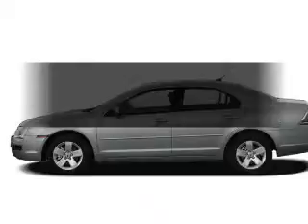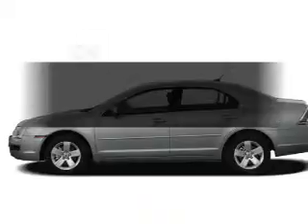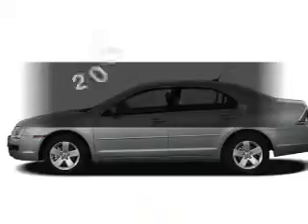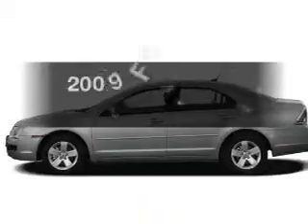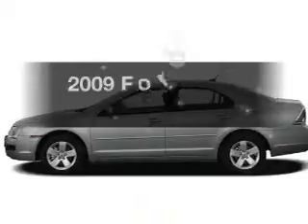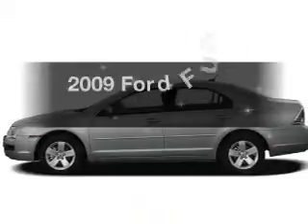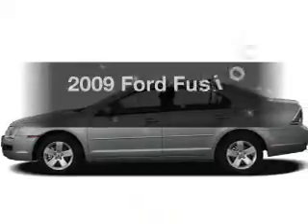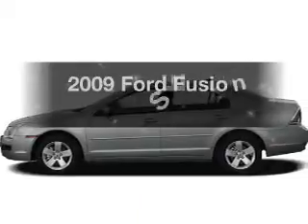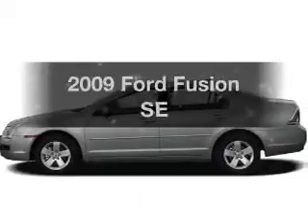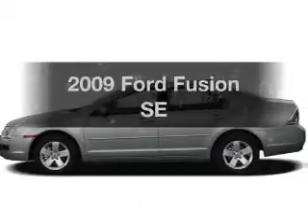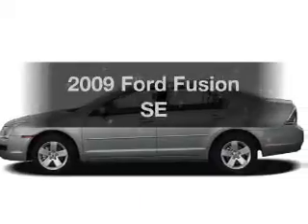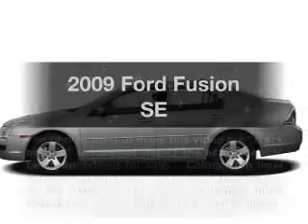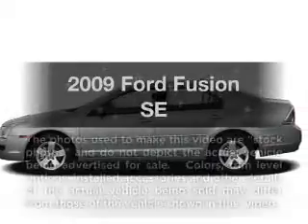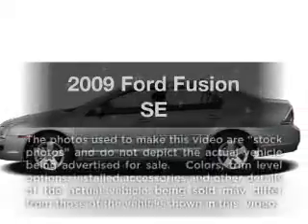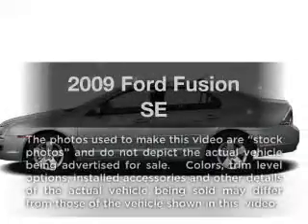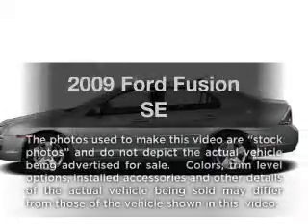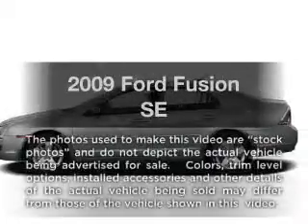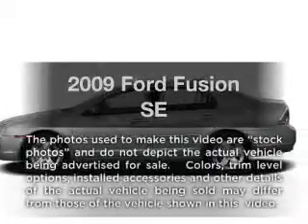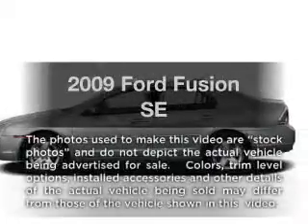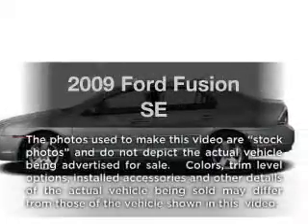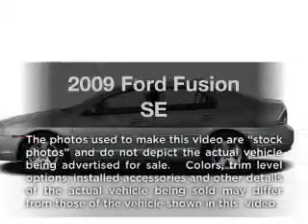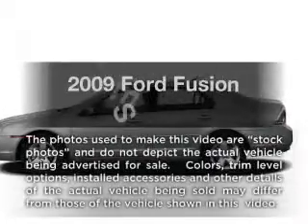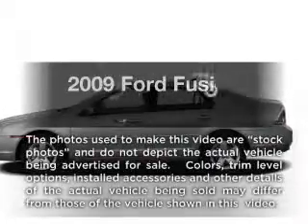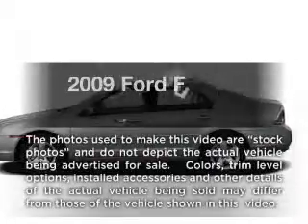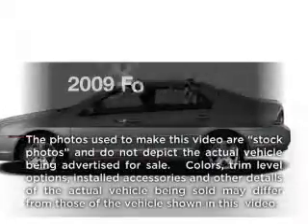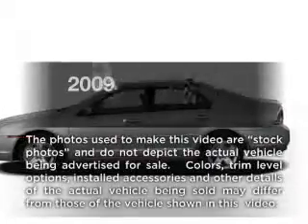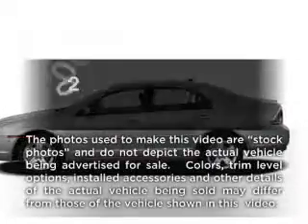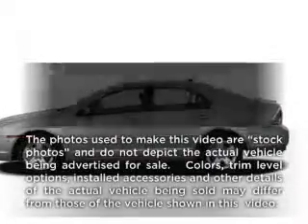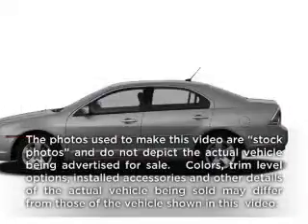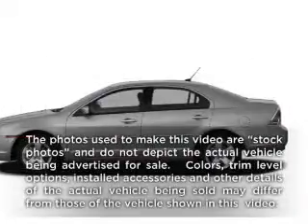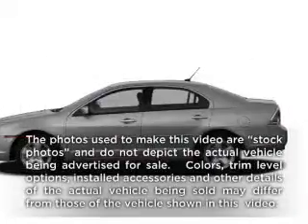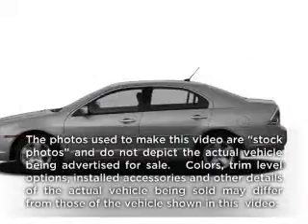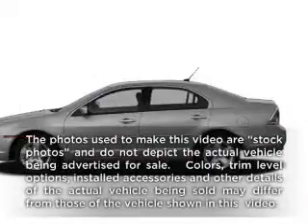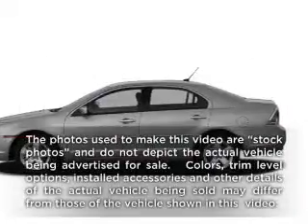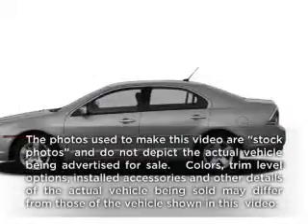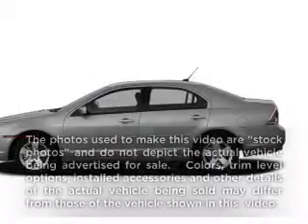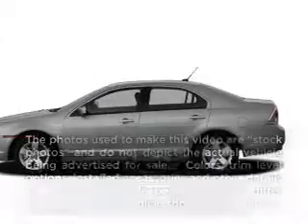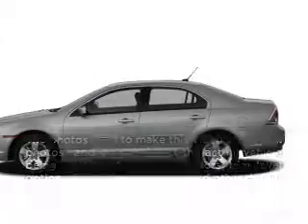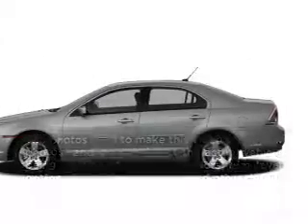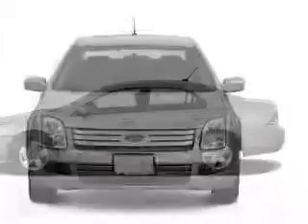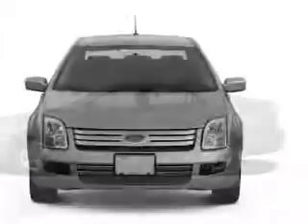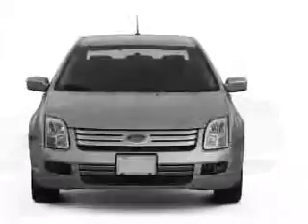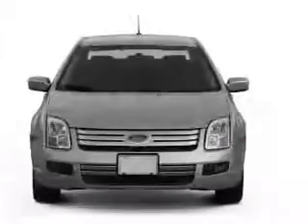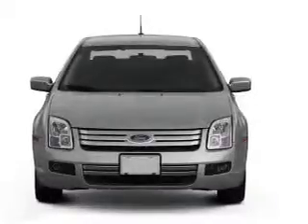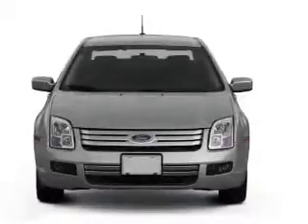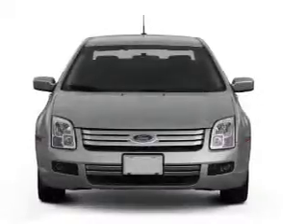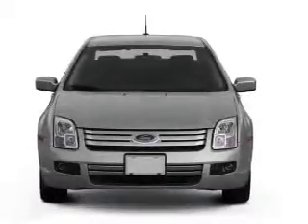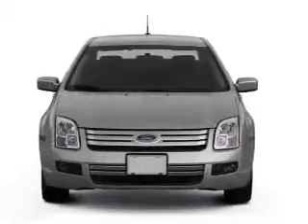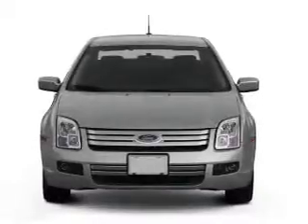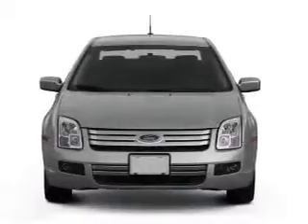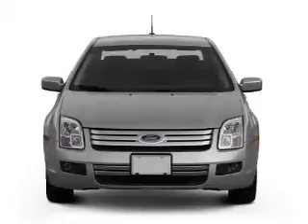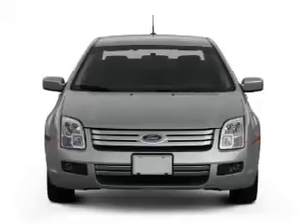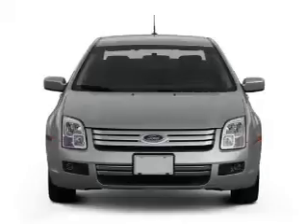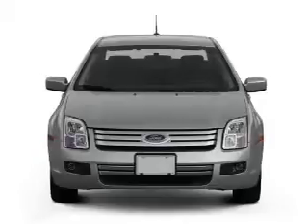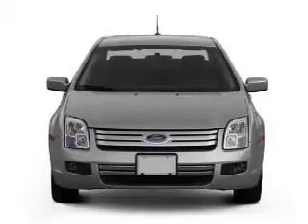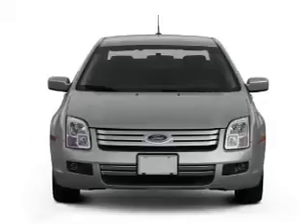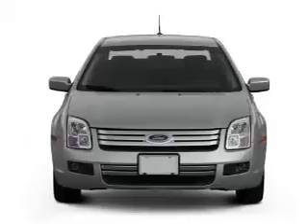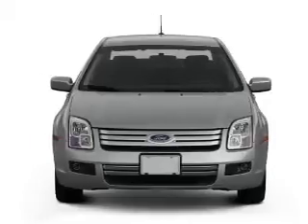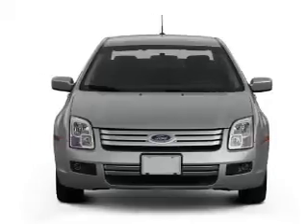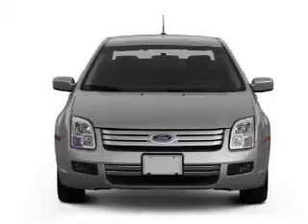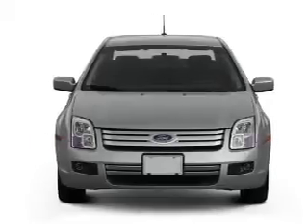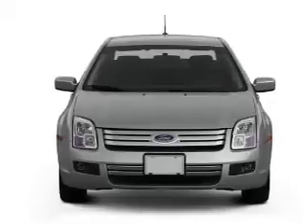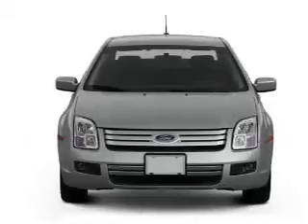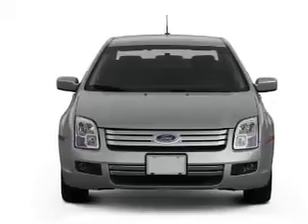Imagine yourself in this 2009 Ford Fusion. If you're looking for a first-rate auto, this one could be yours today.